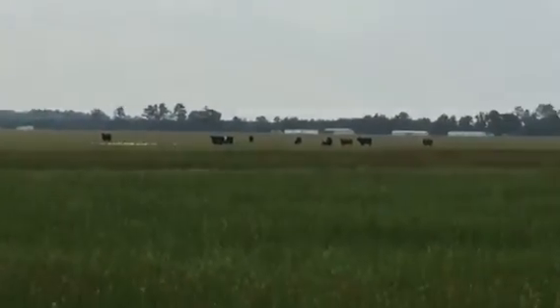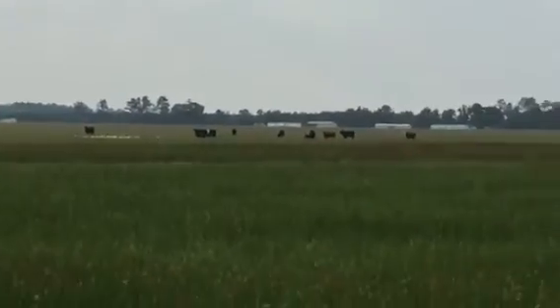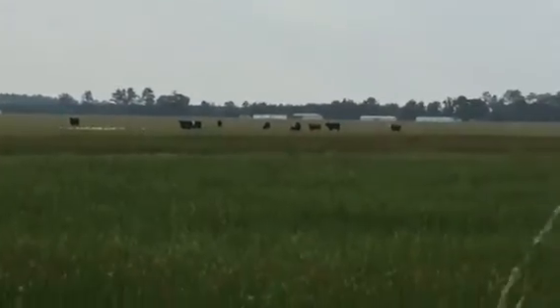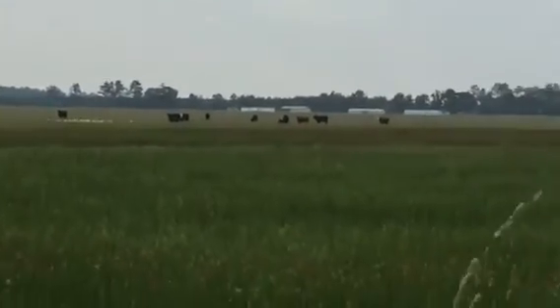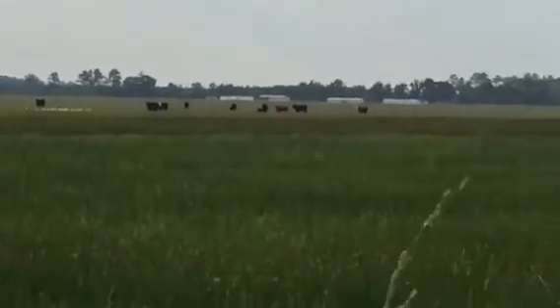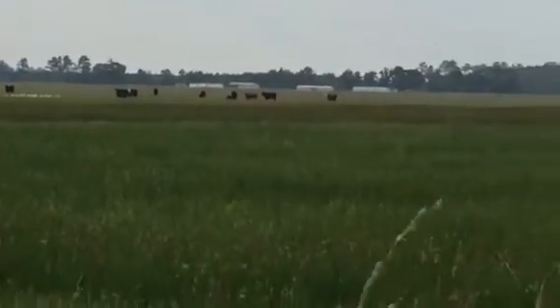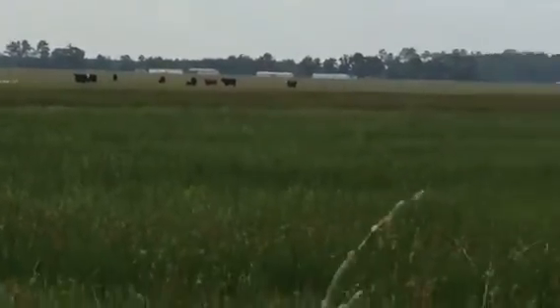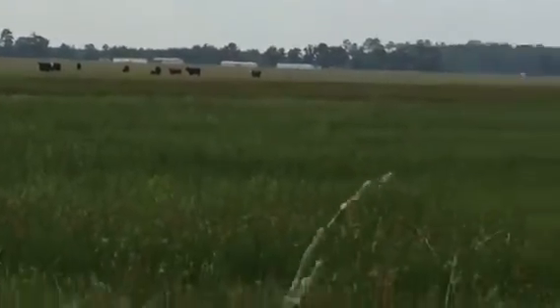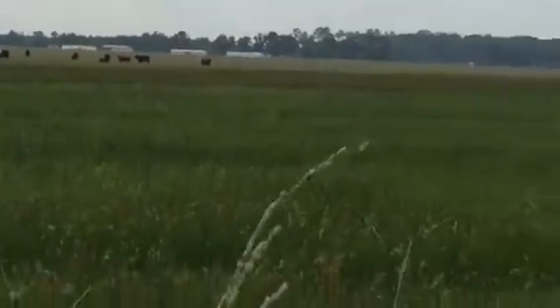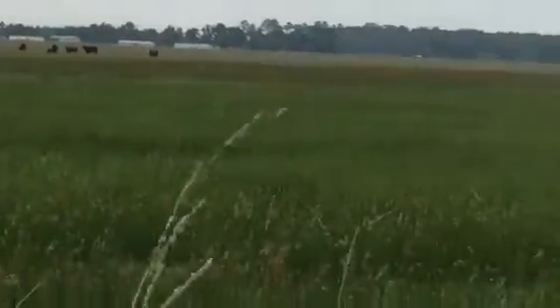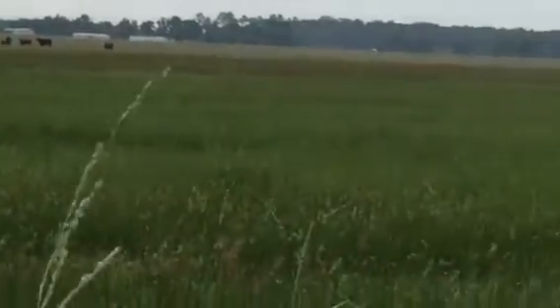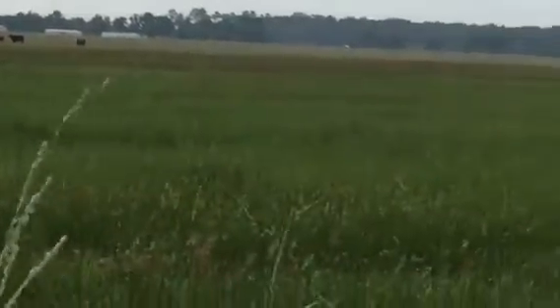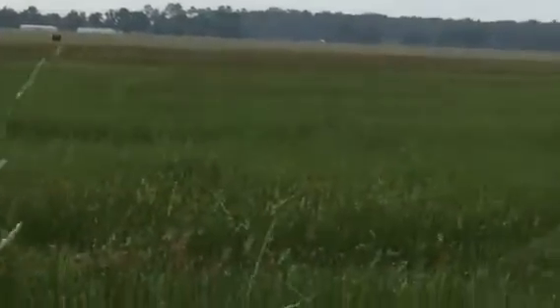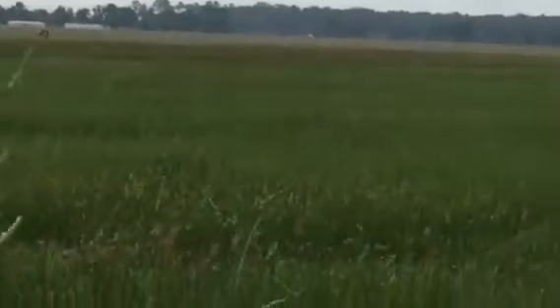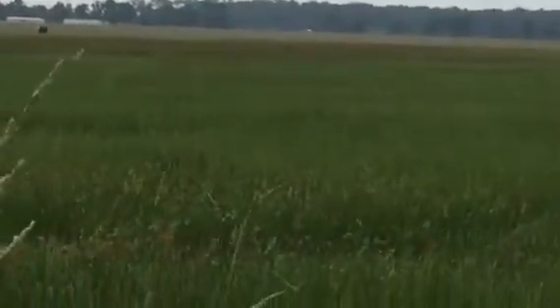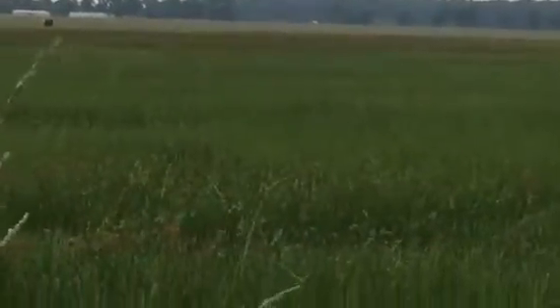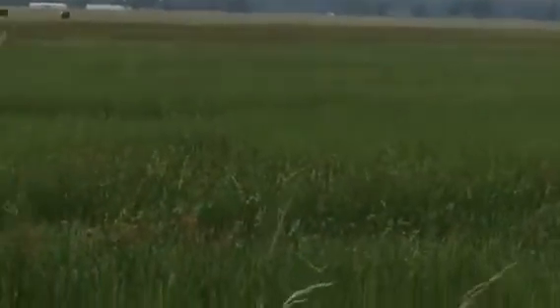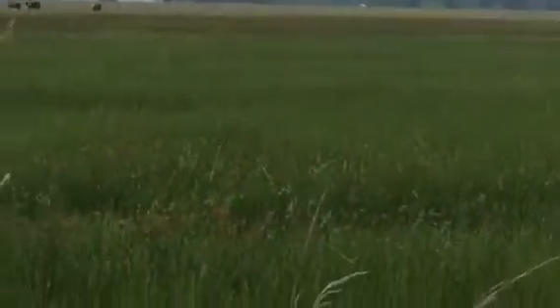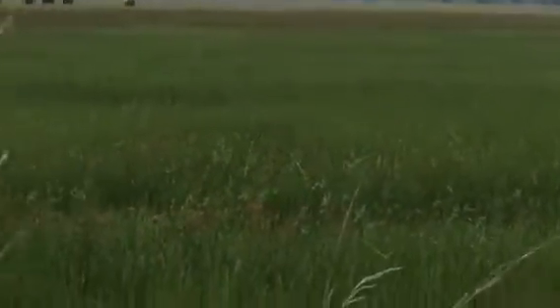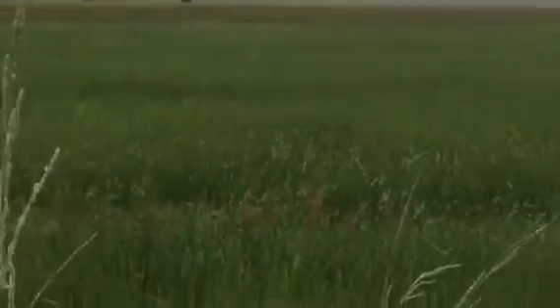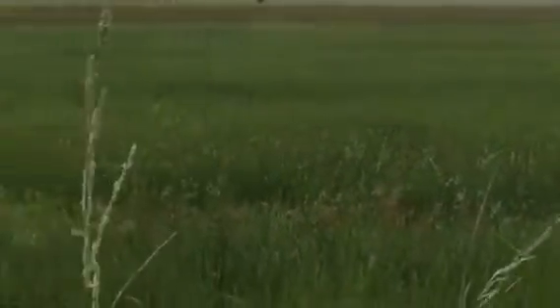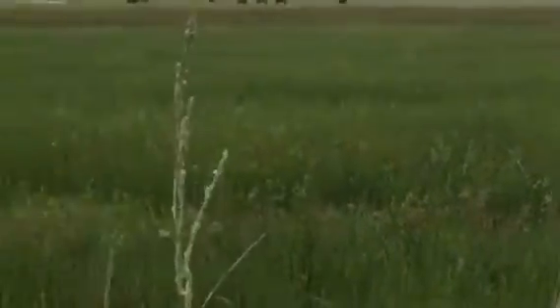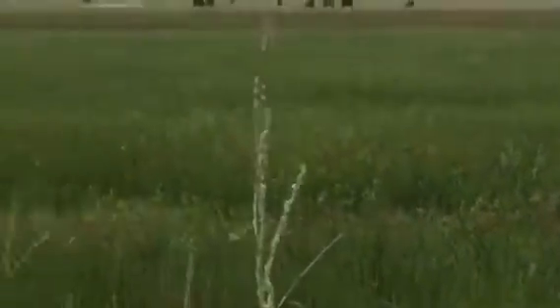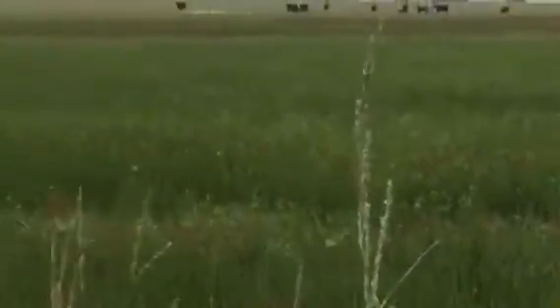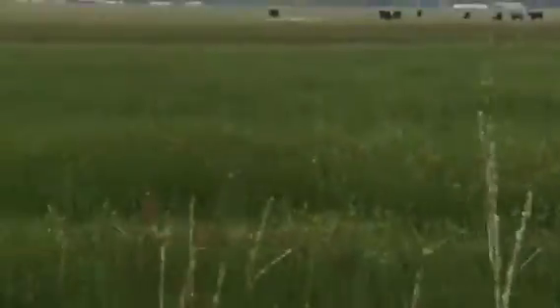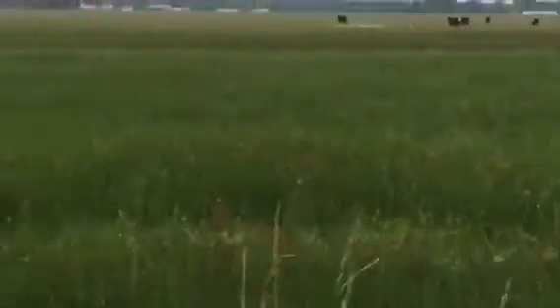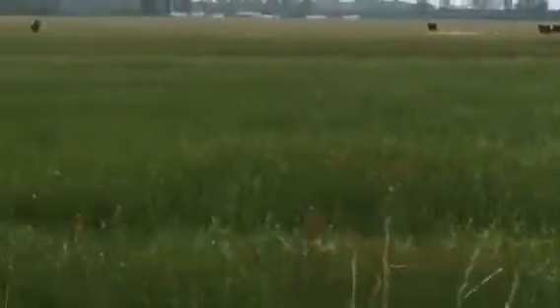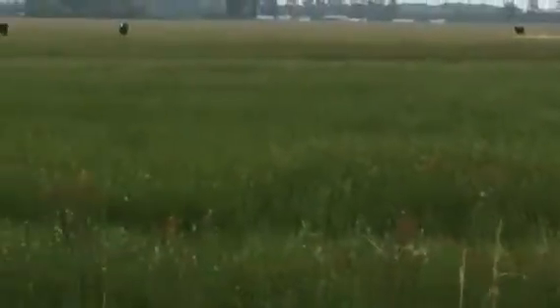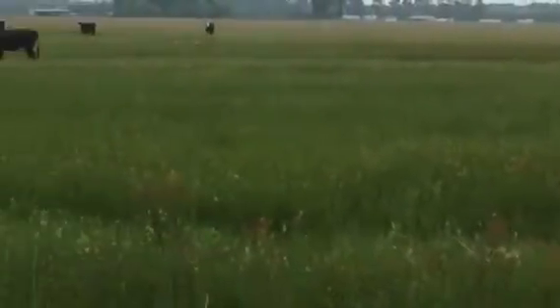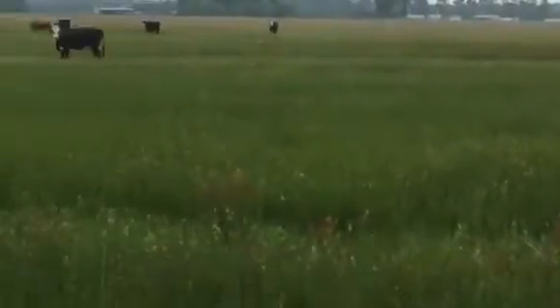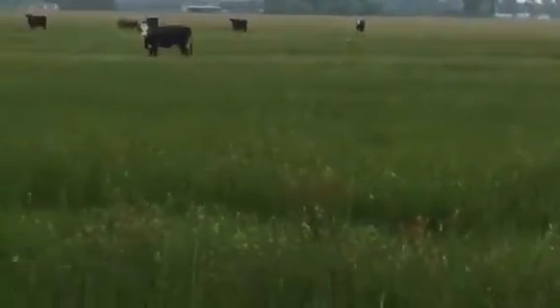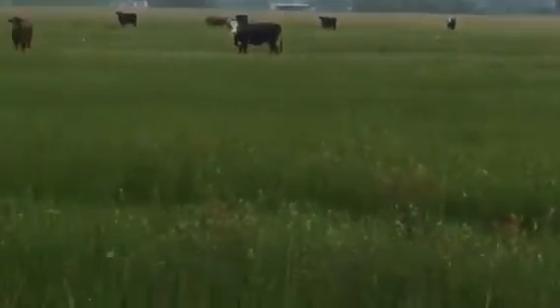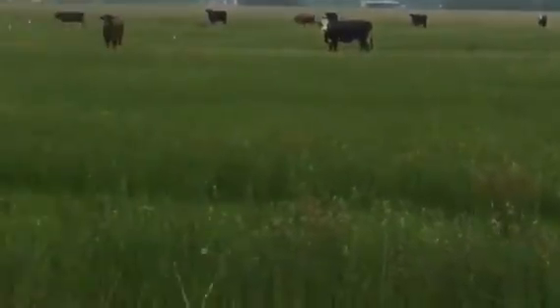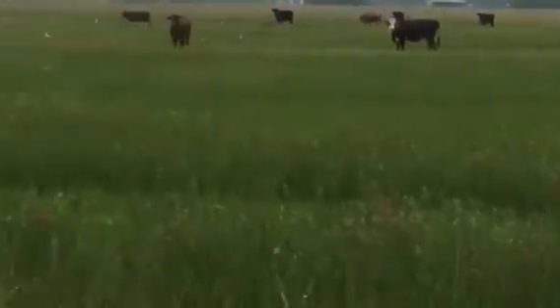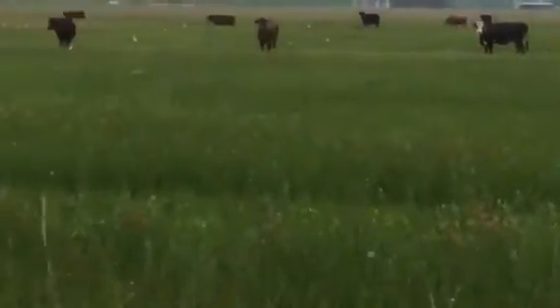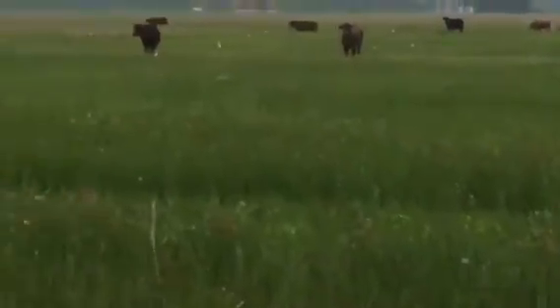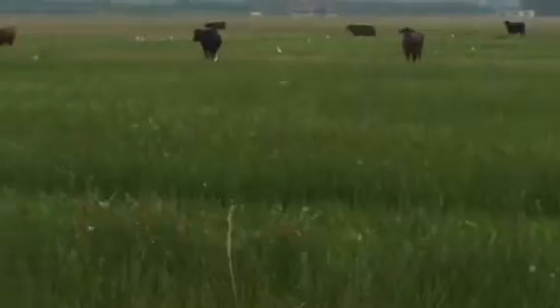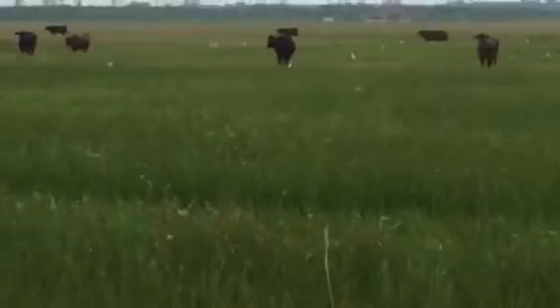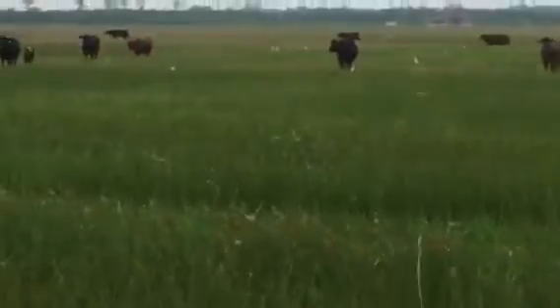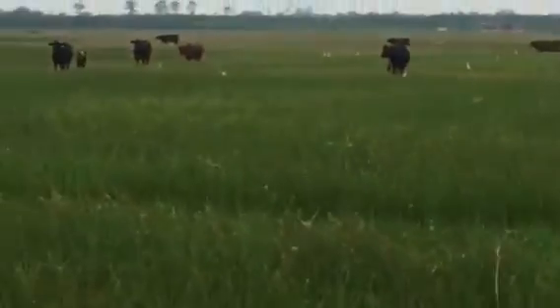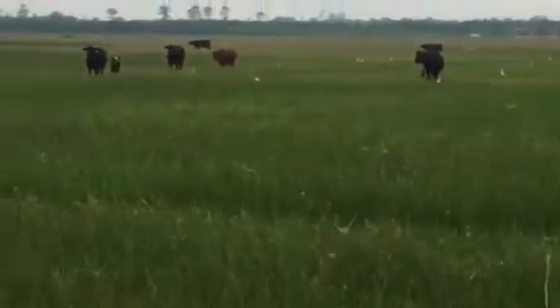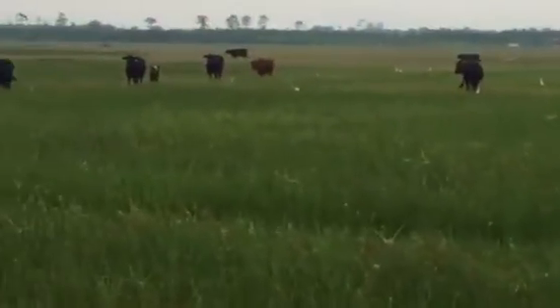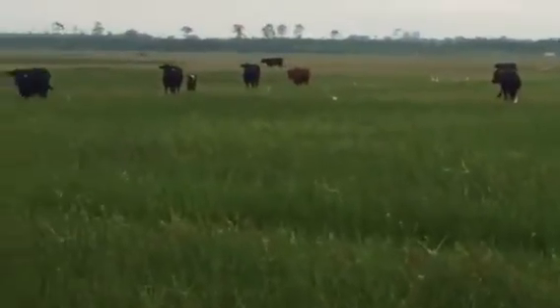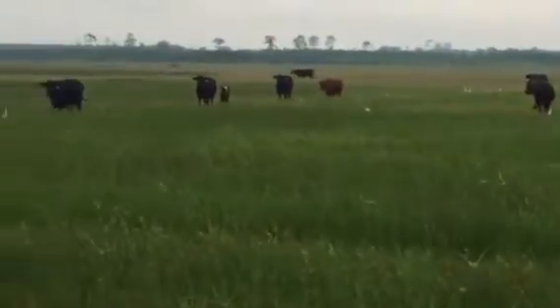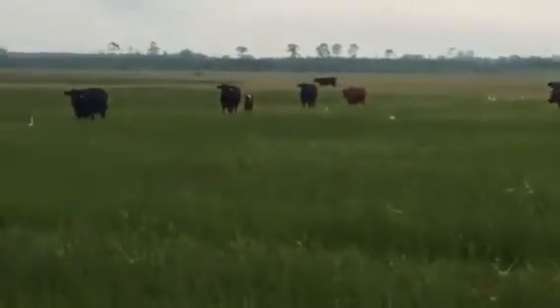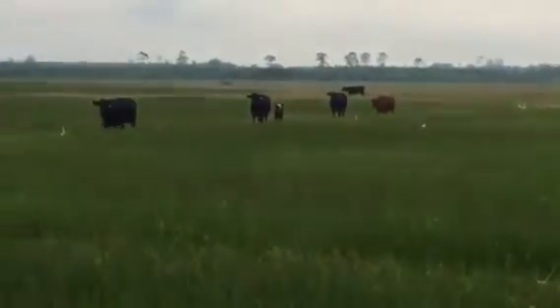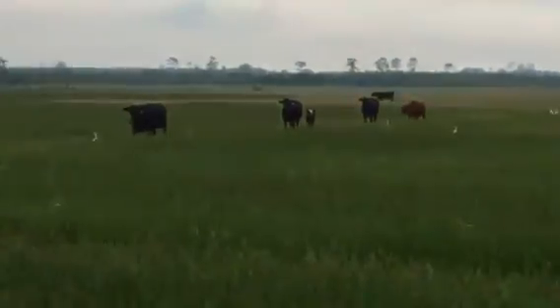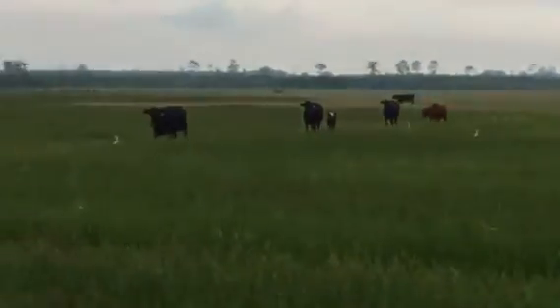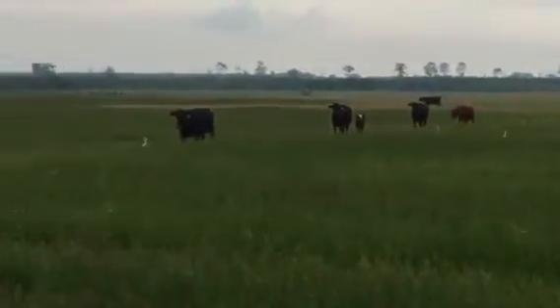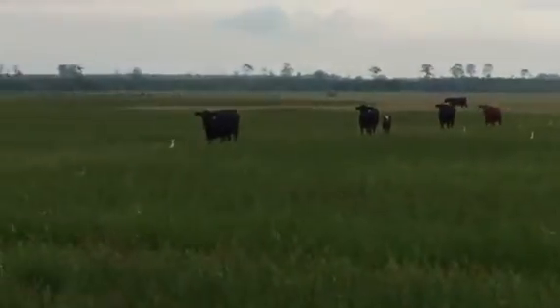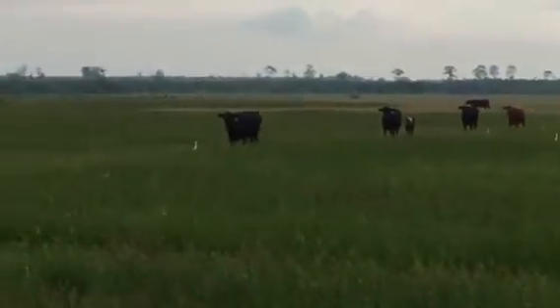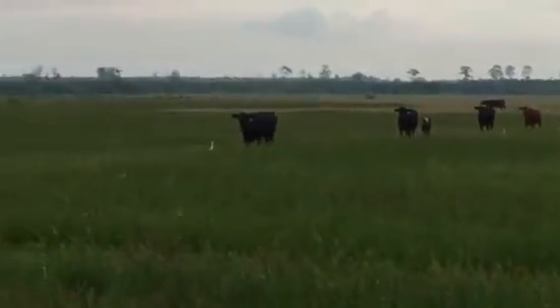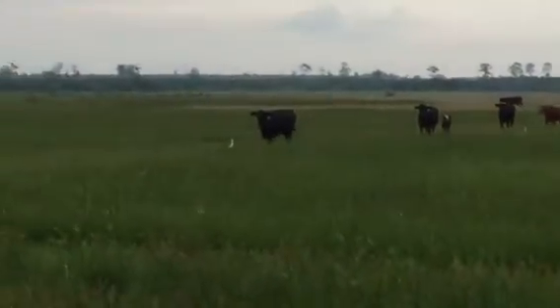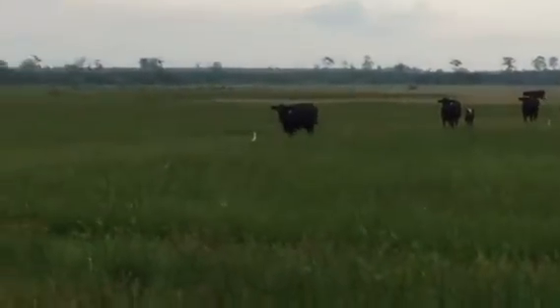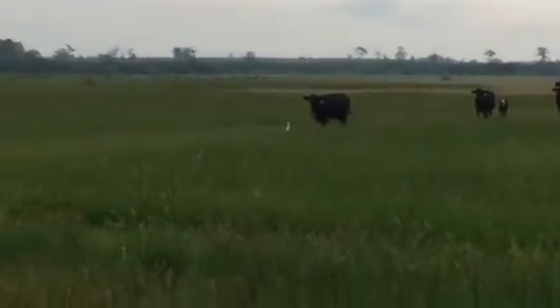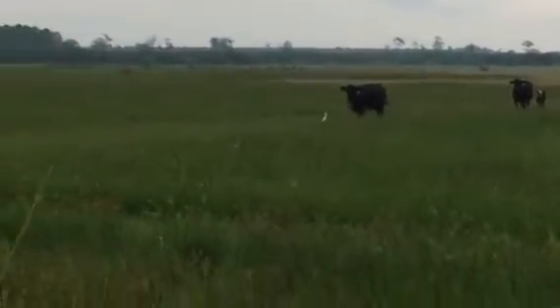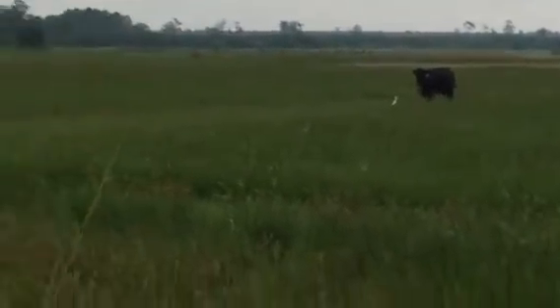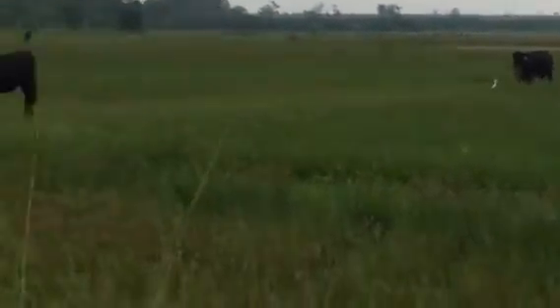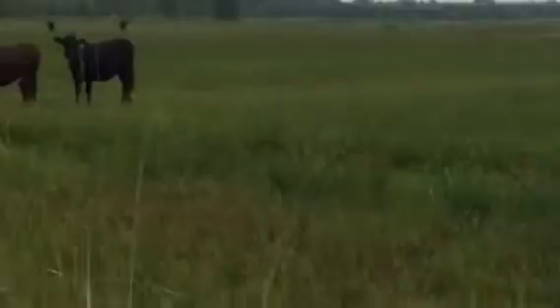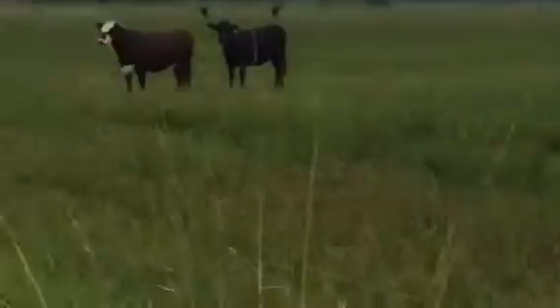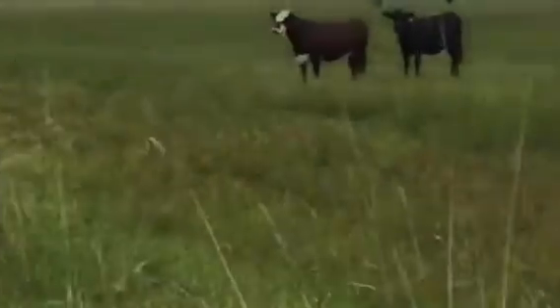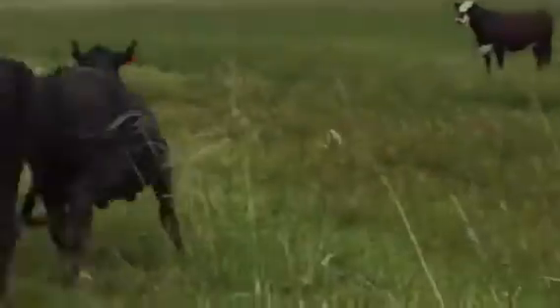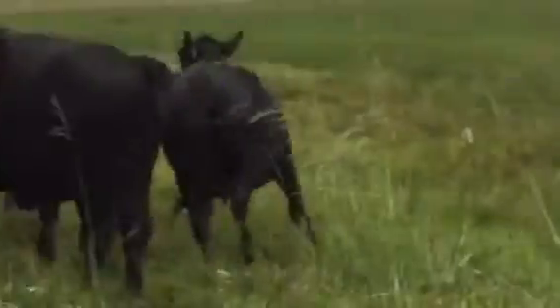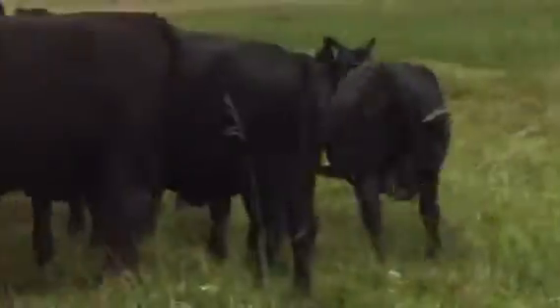We're outside of Kendall, Louisiana. This pasture was a rice field just four or five years ago, so it still kind of holds some water, and we get a lot of rain.